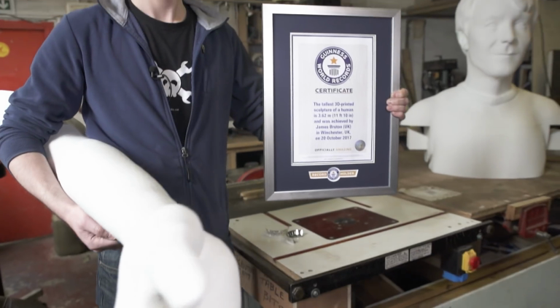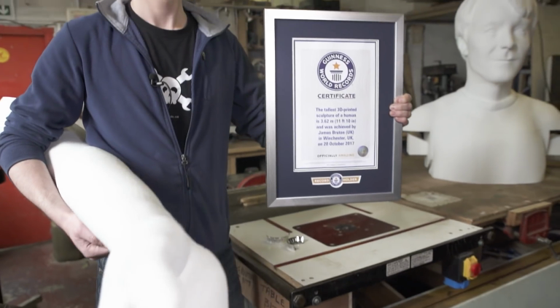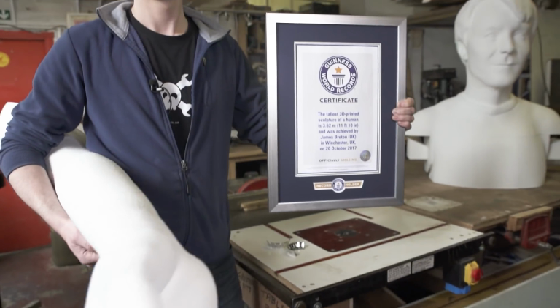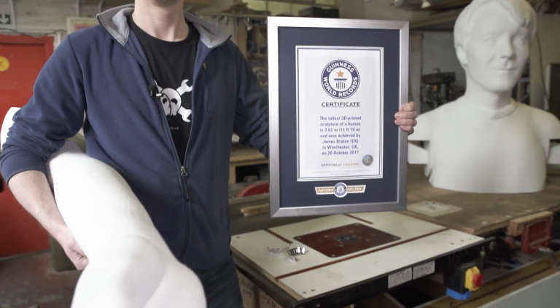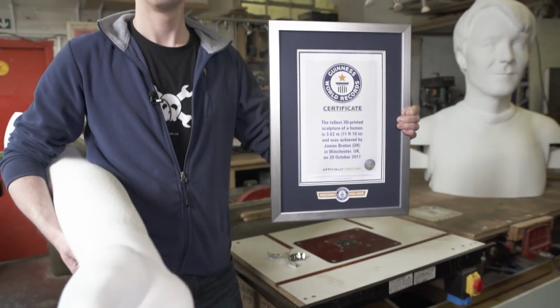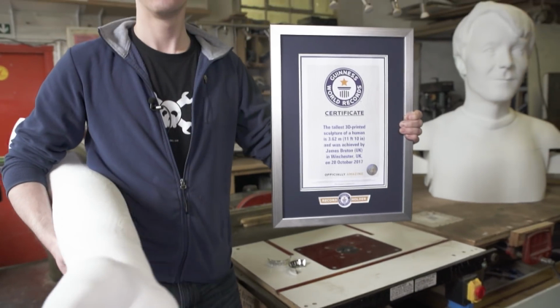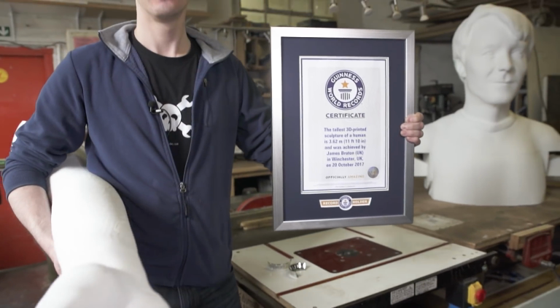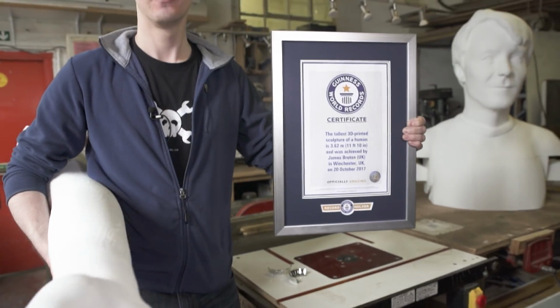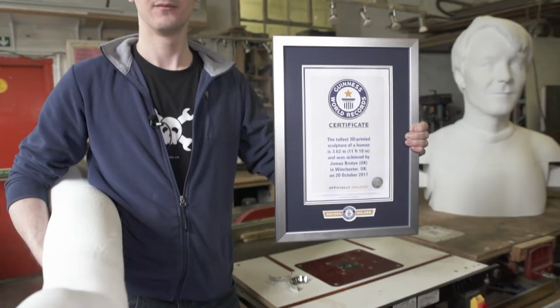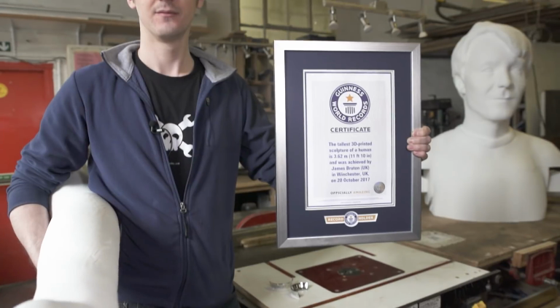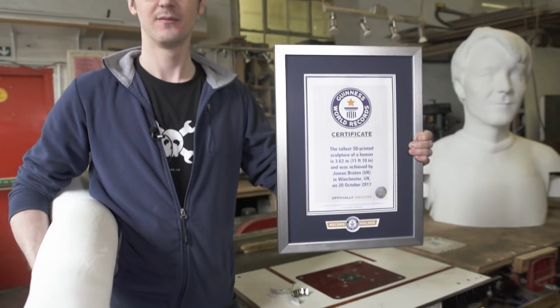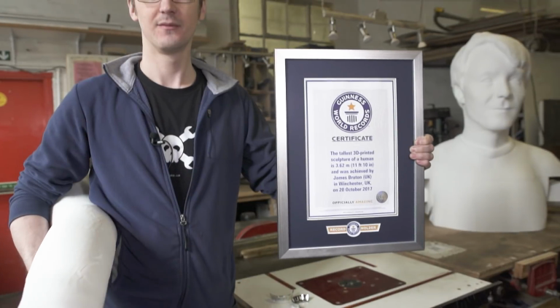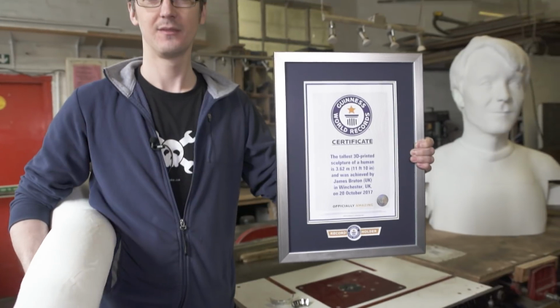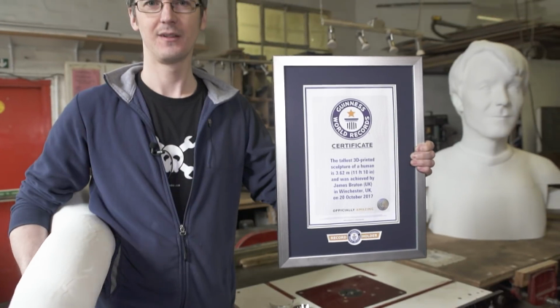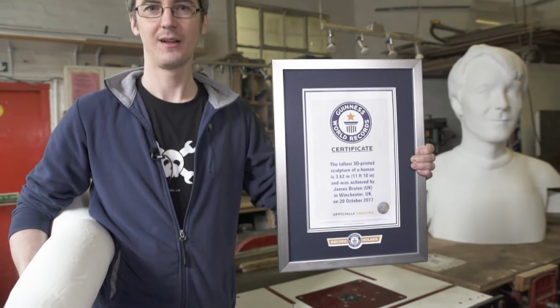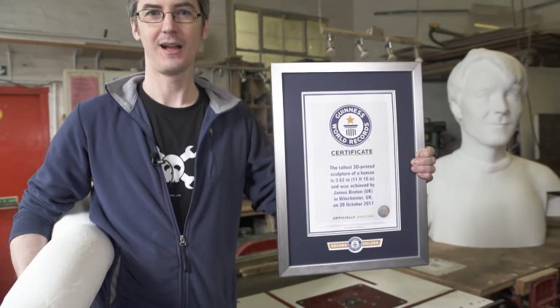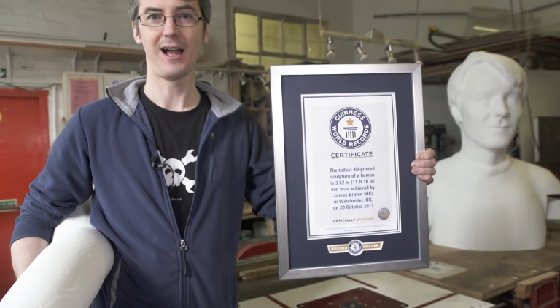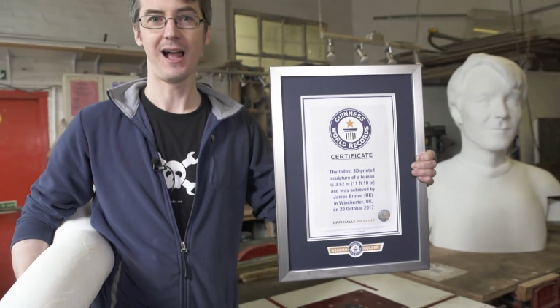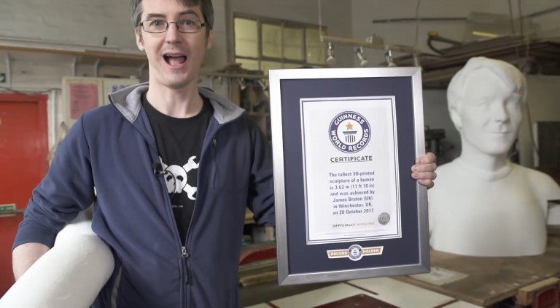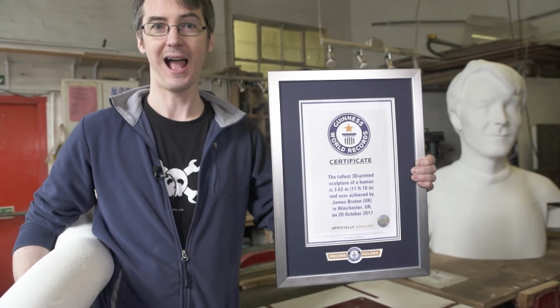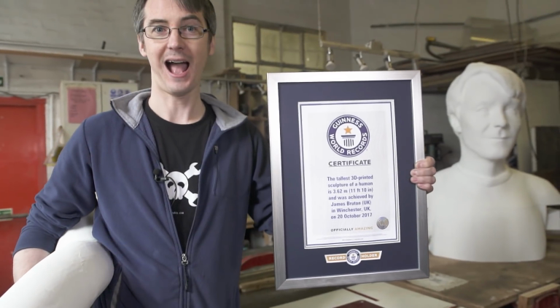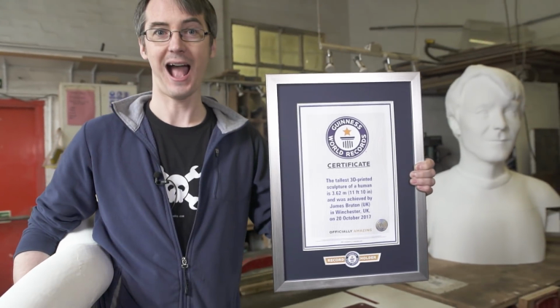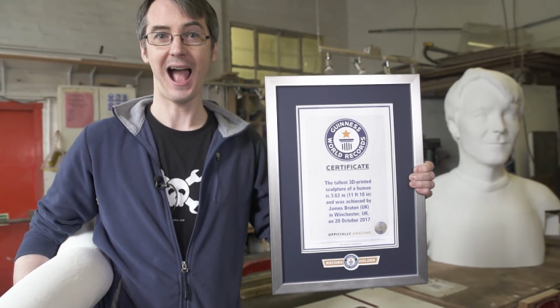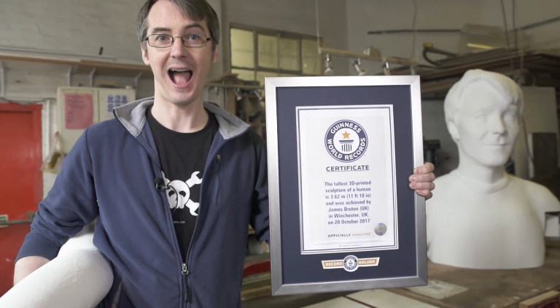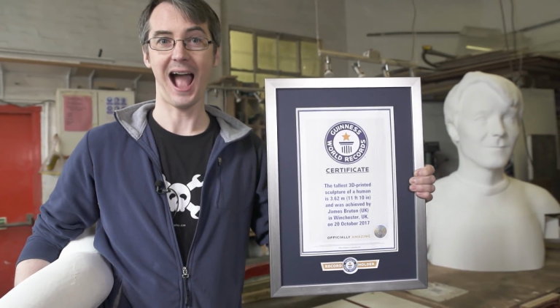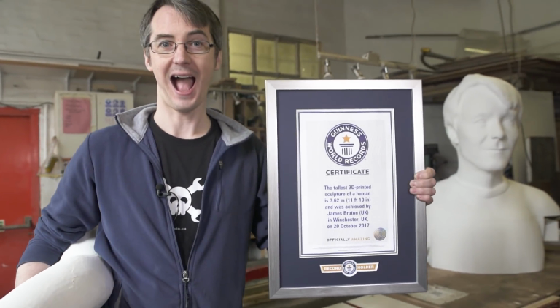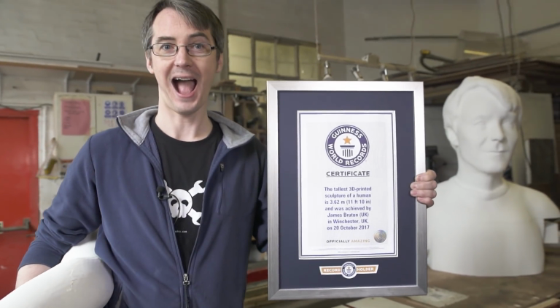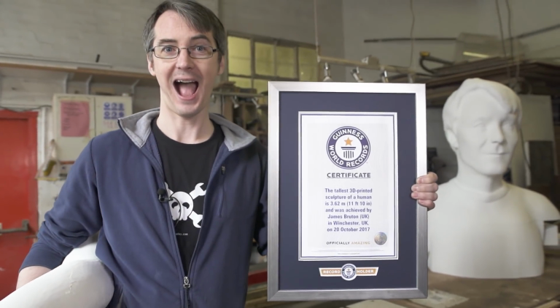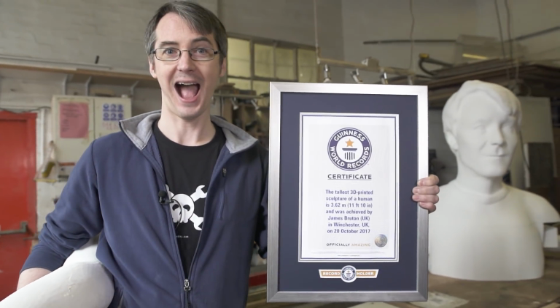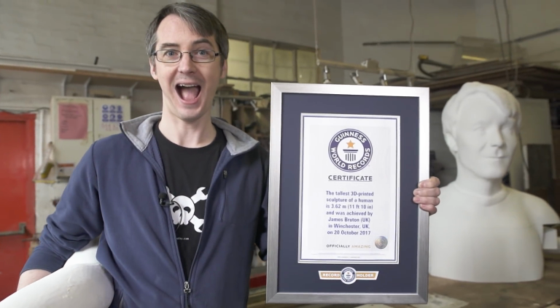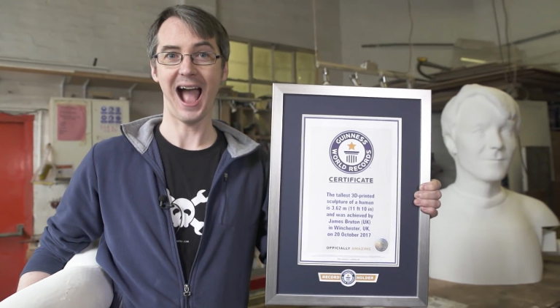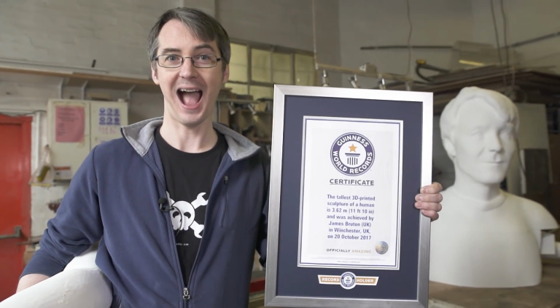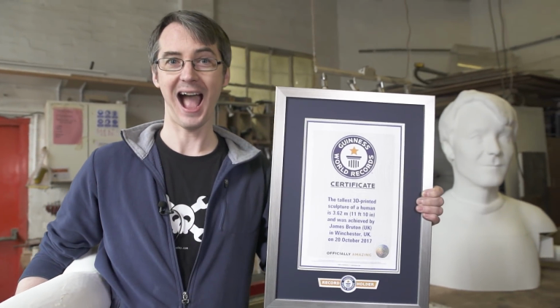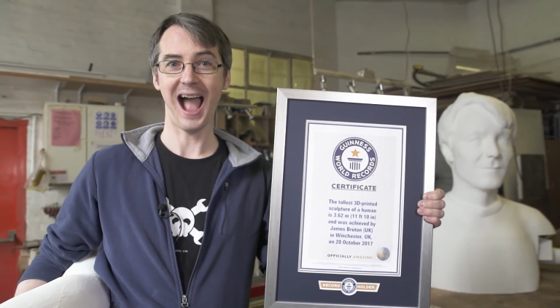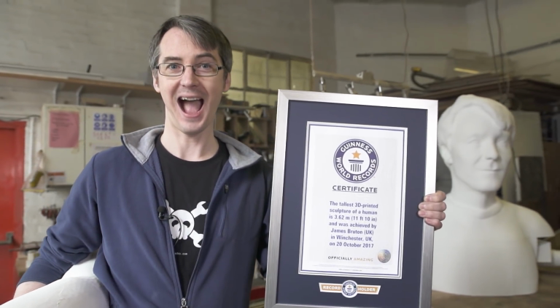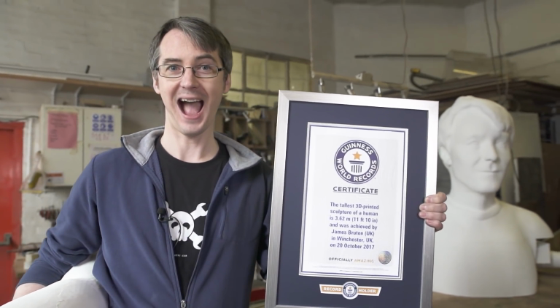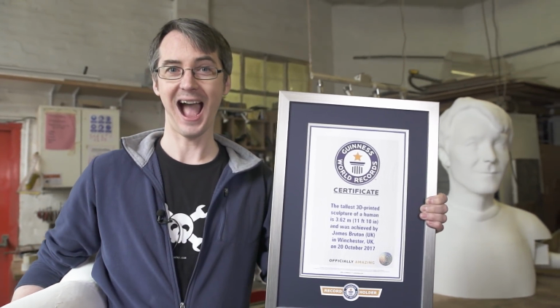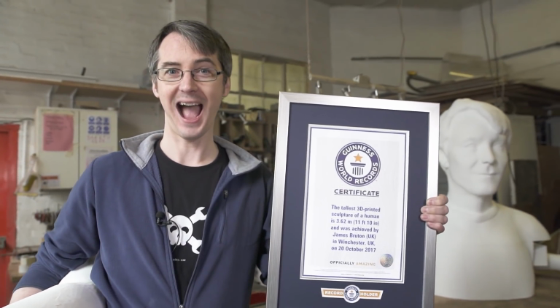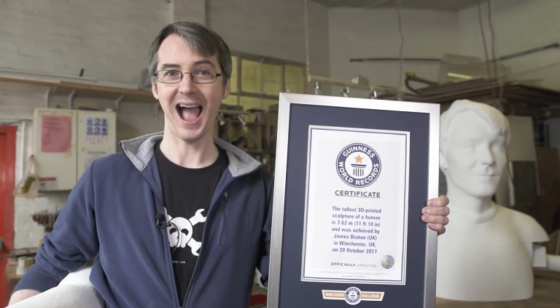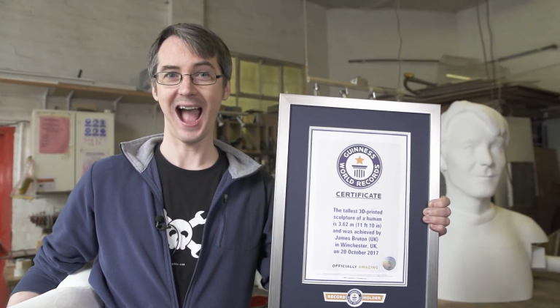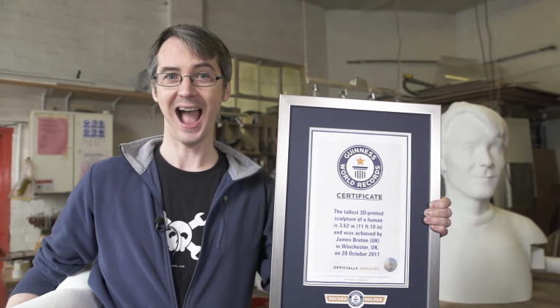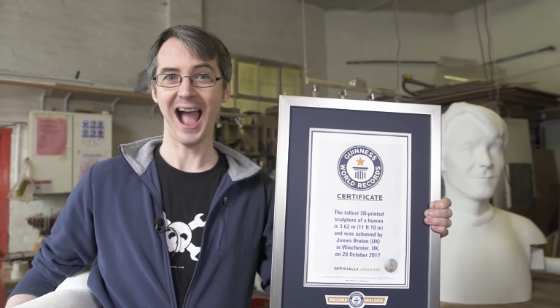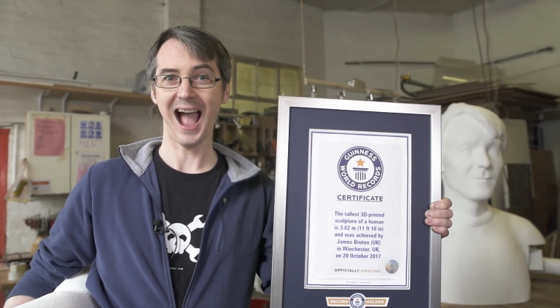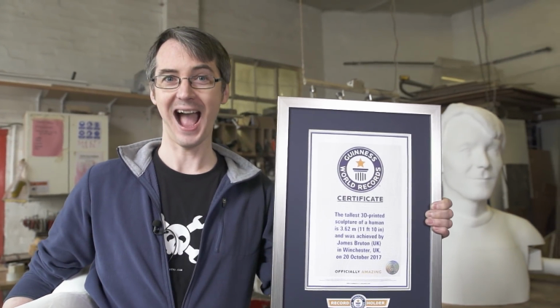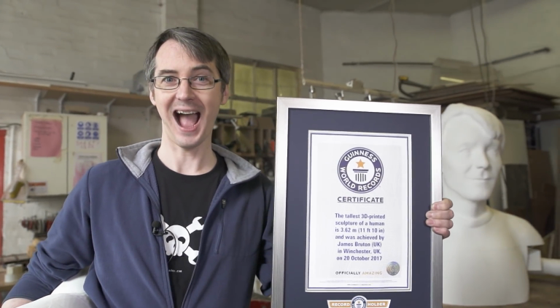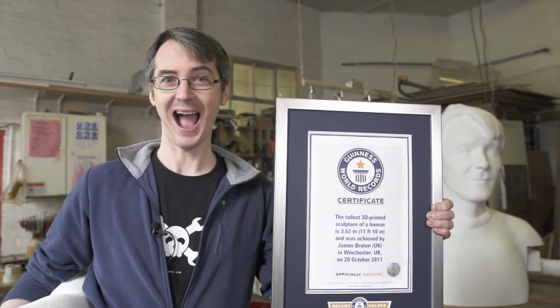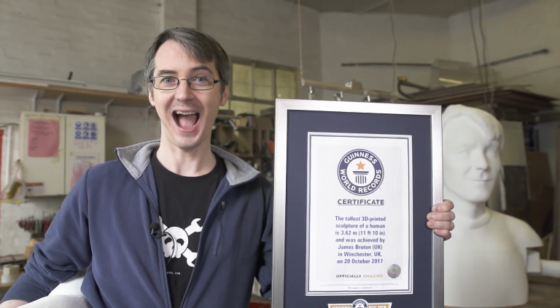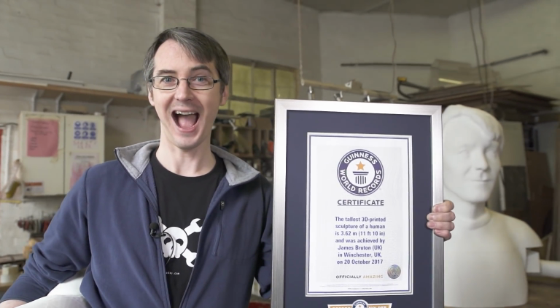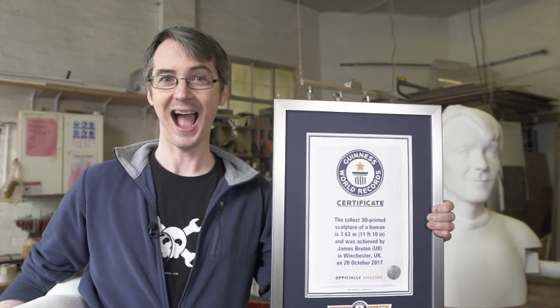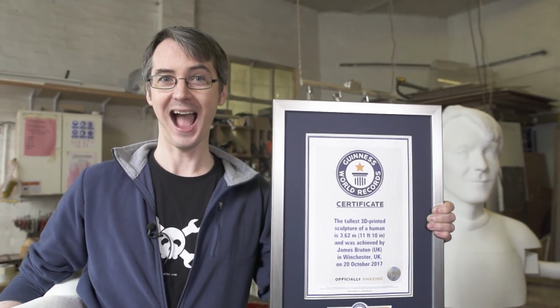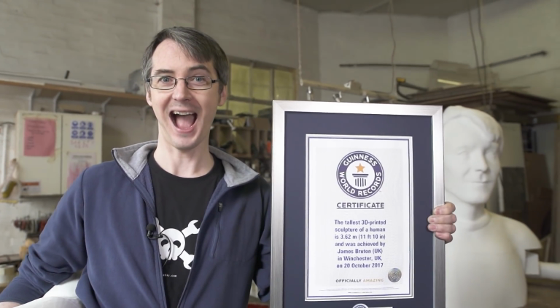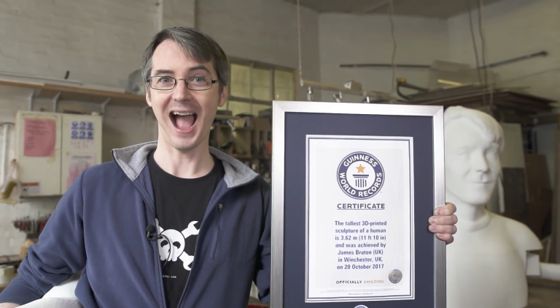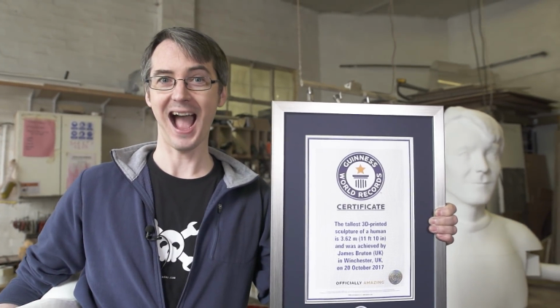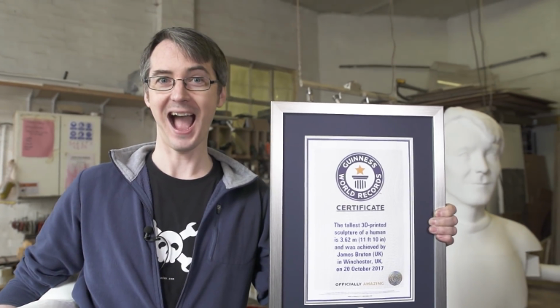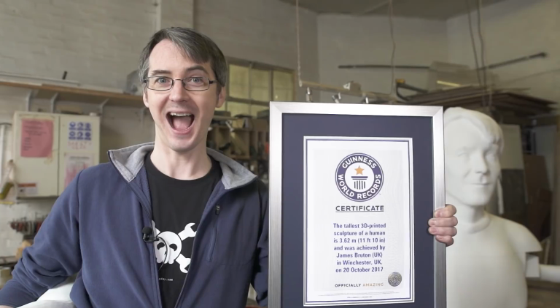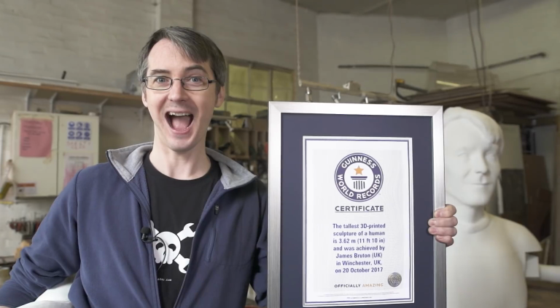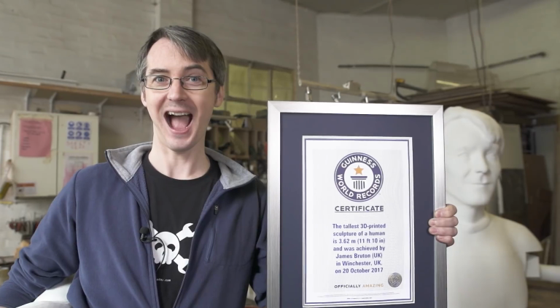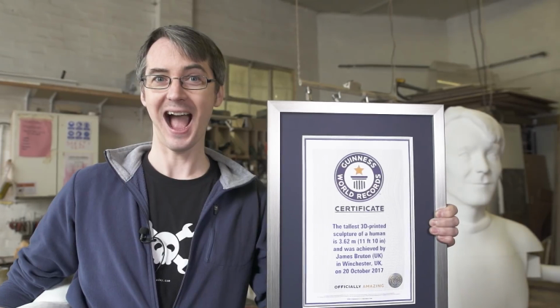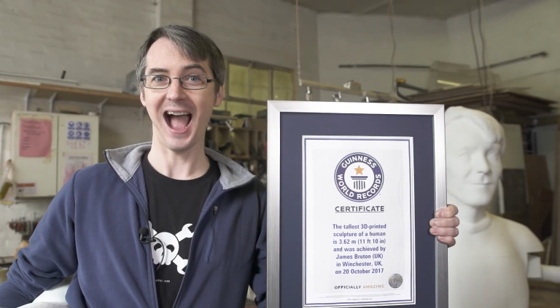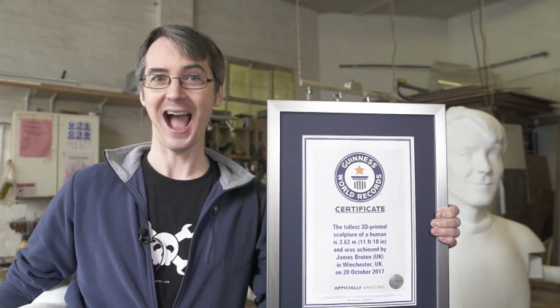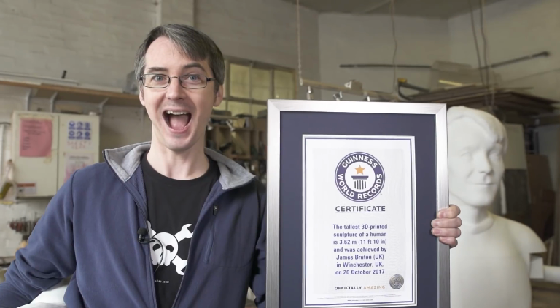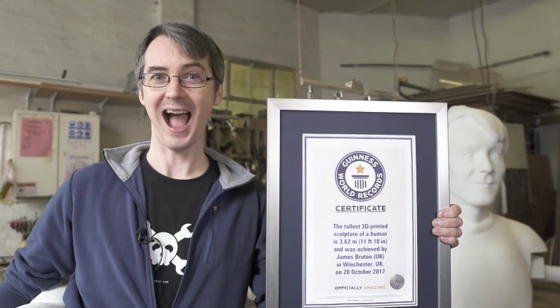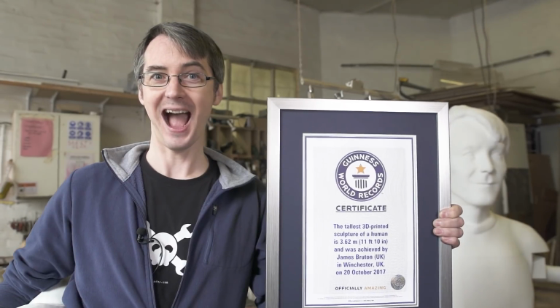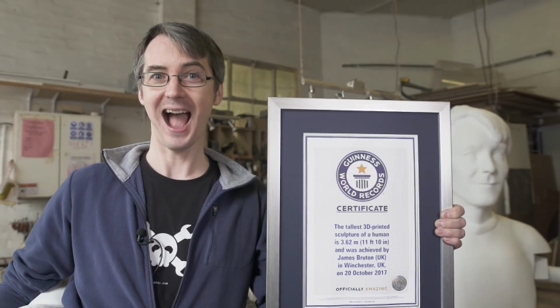It took two months and a lot of printing time to get the world record title, so I'm pretty happy that I finally achieved it.